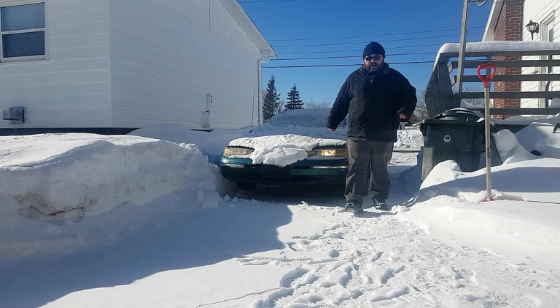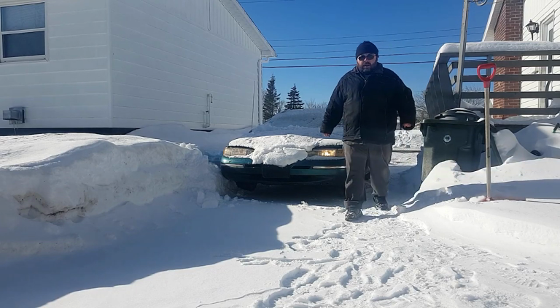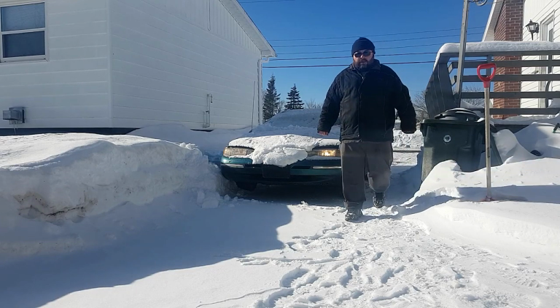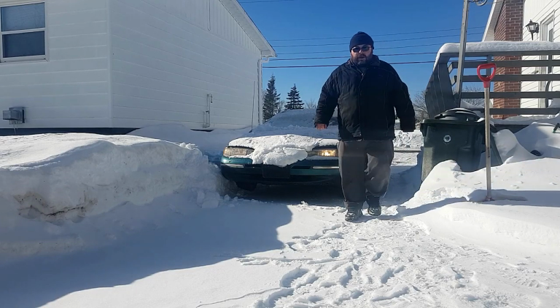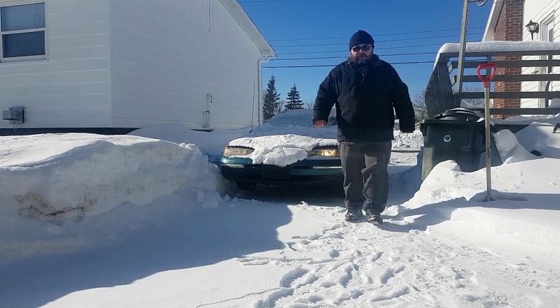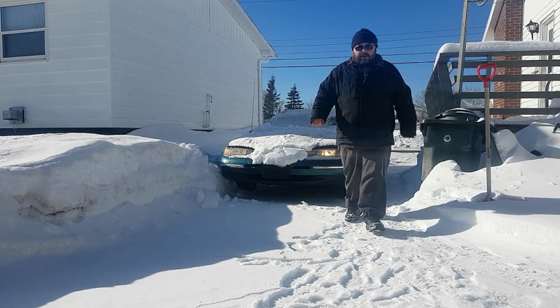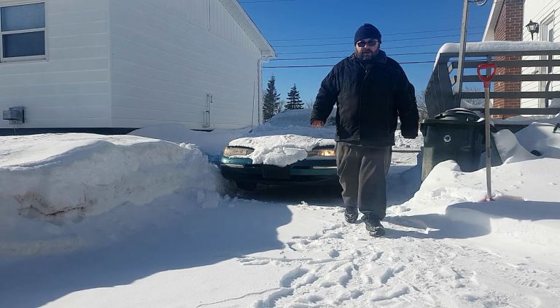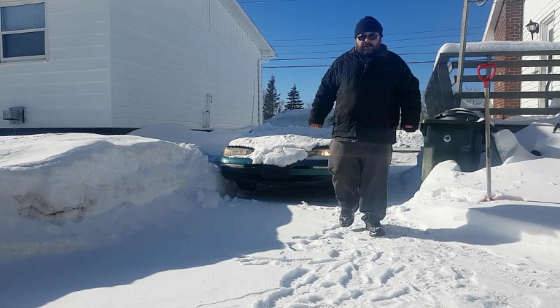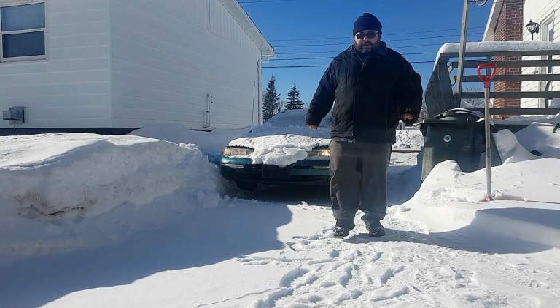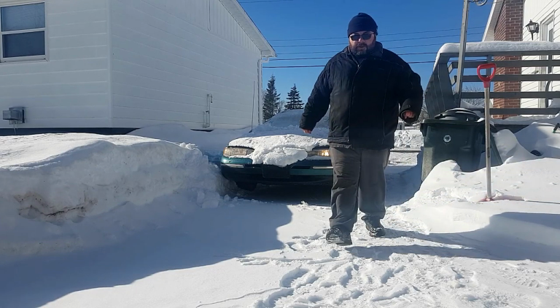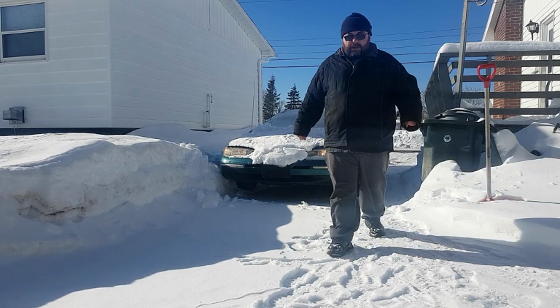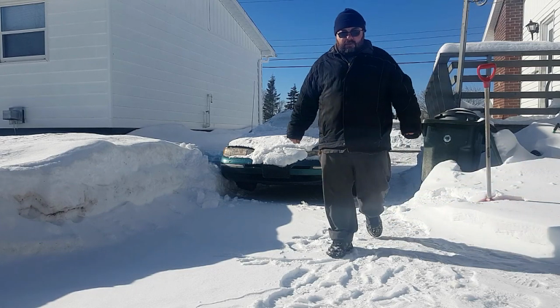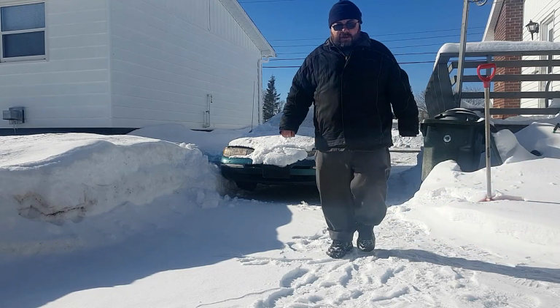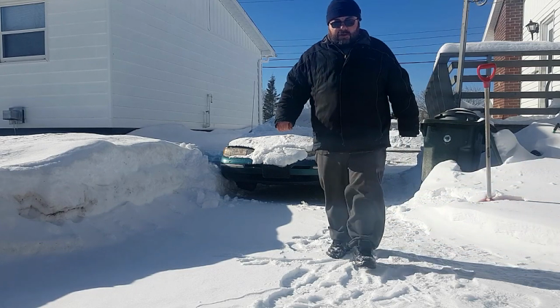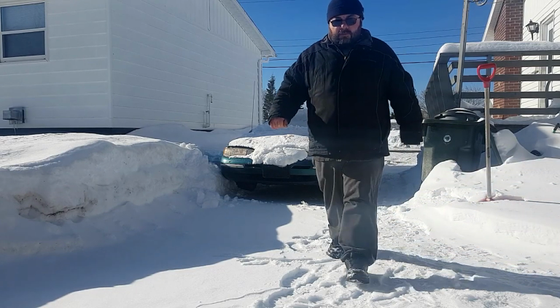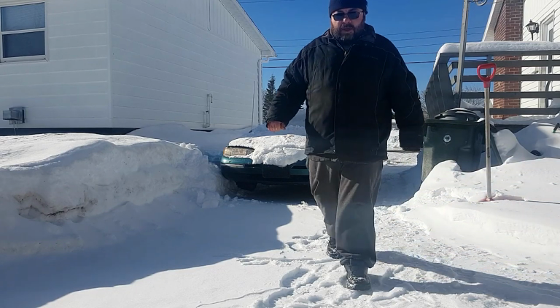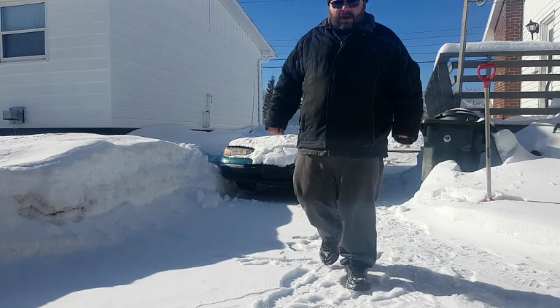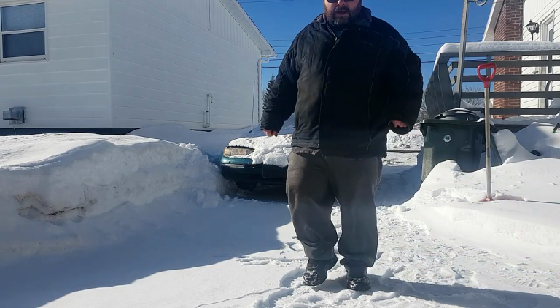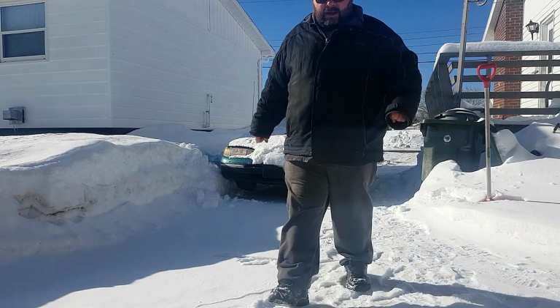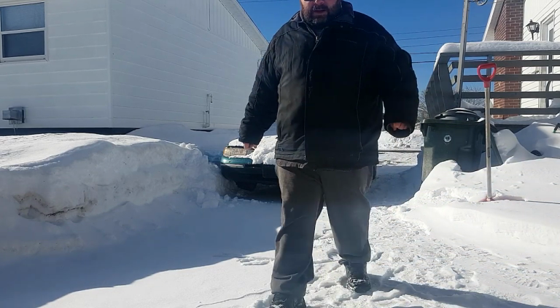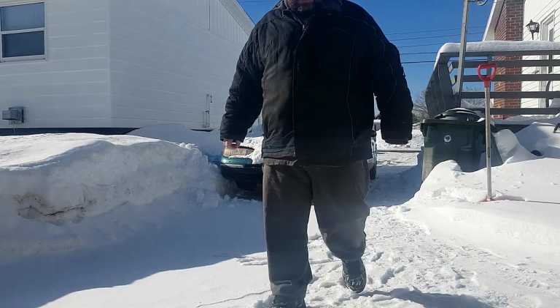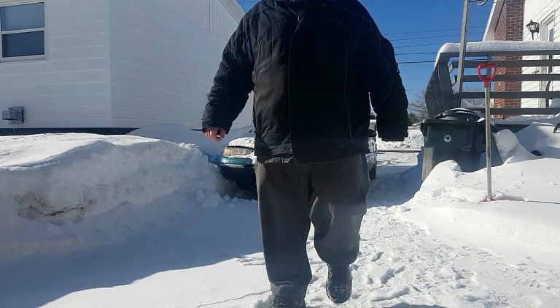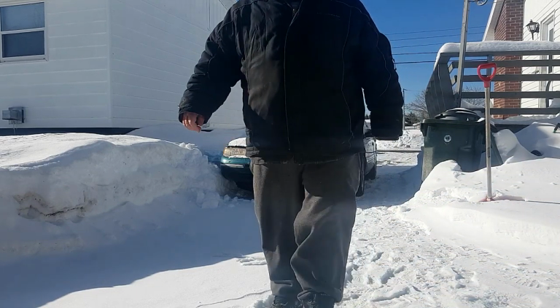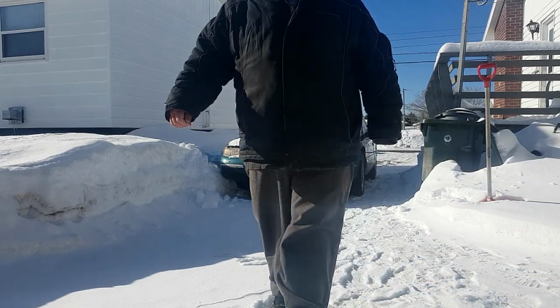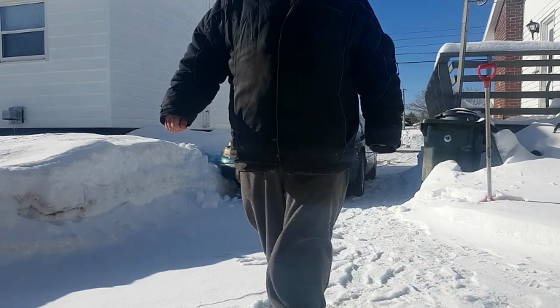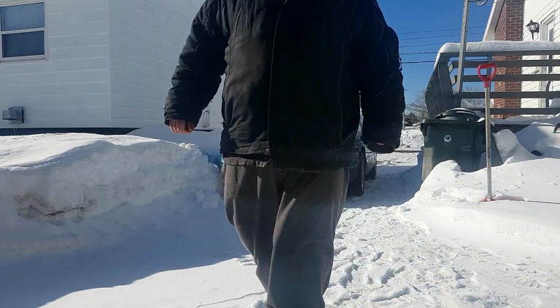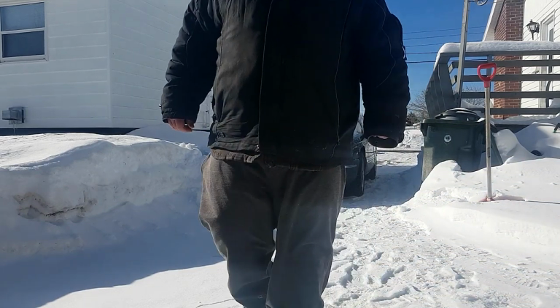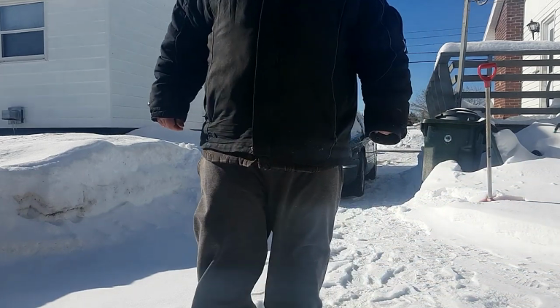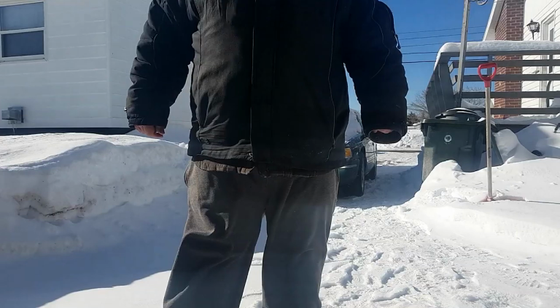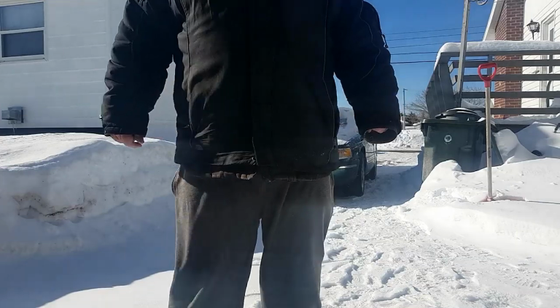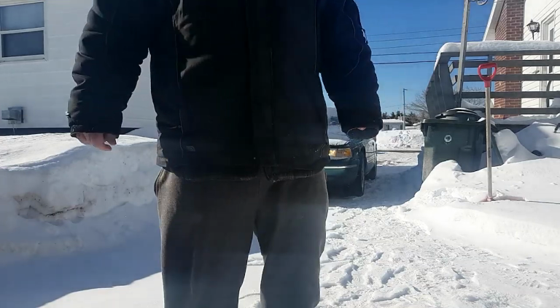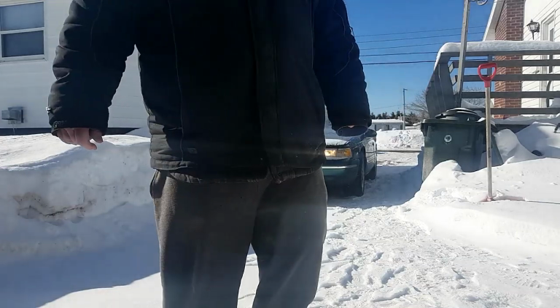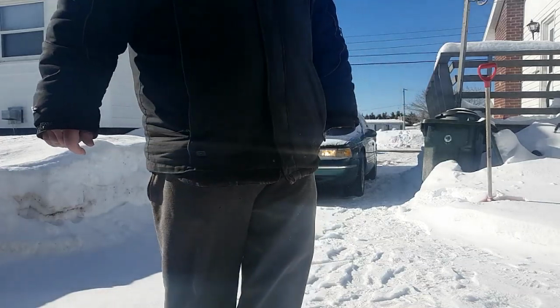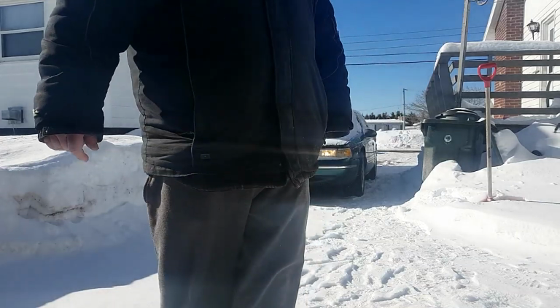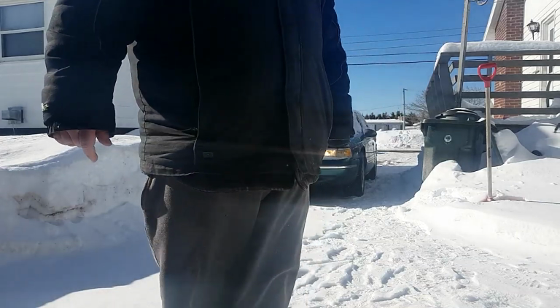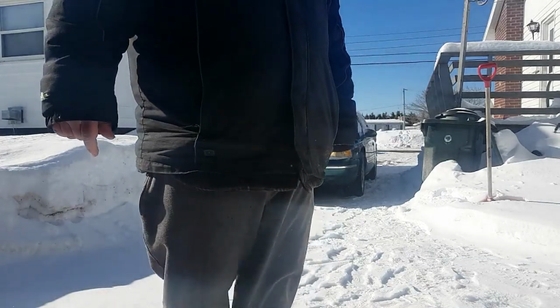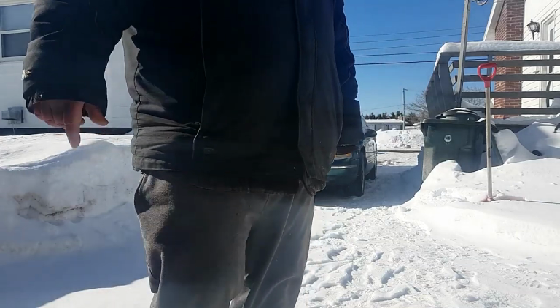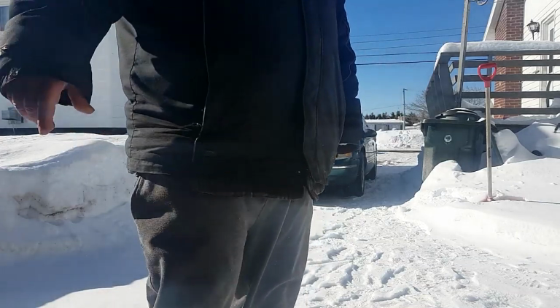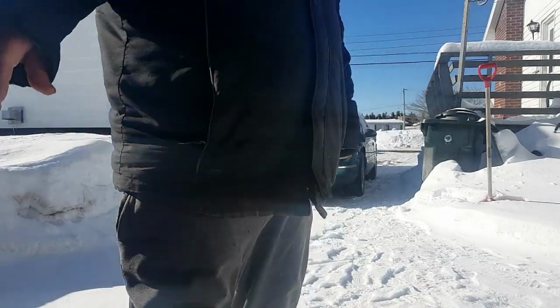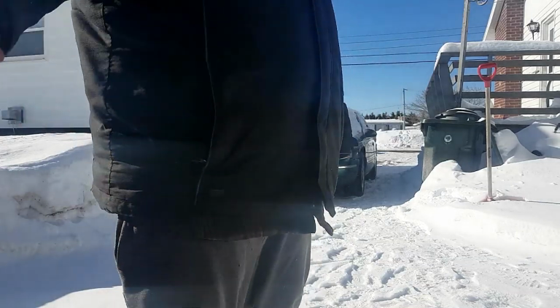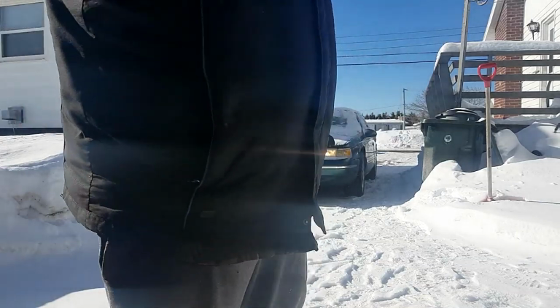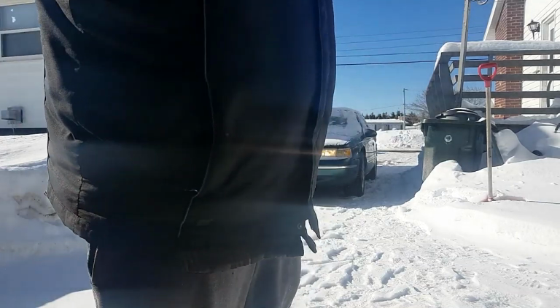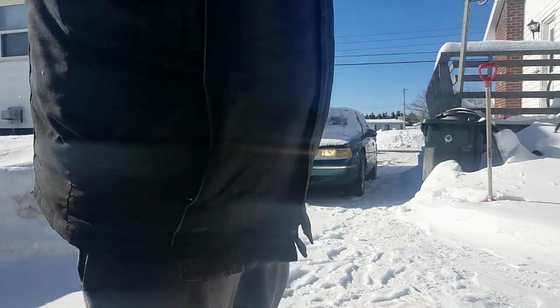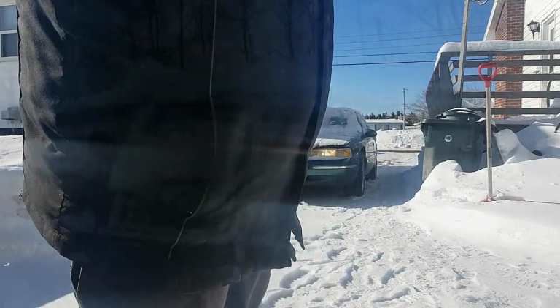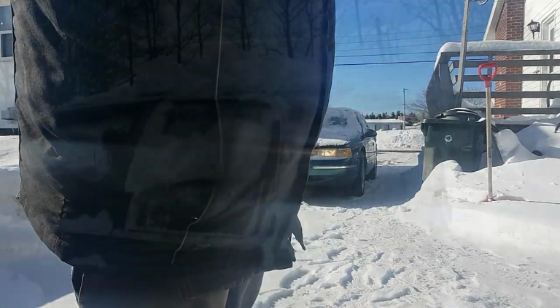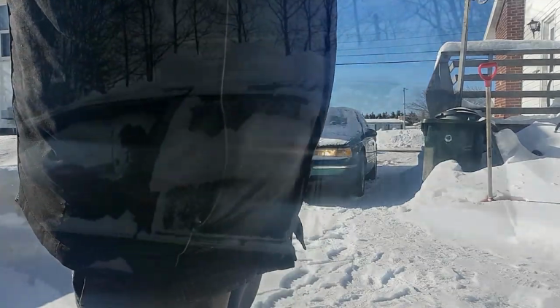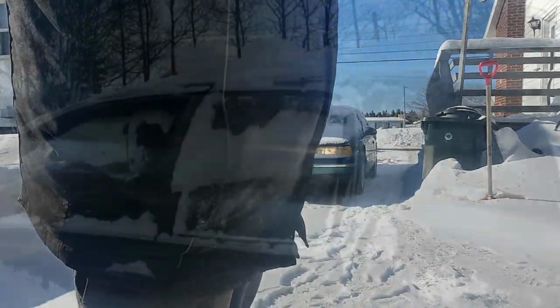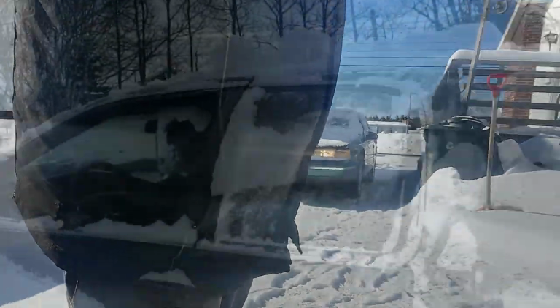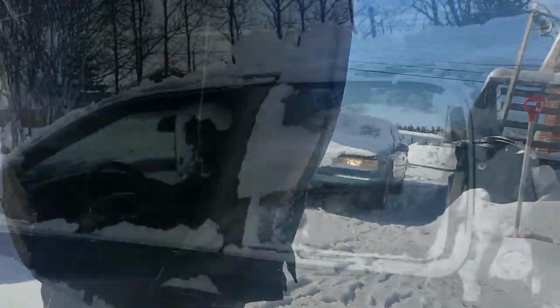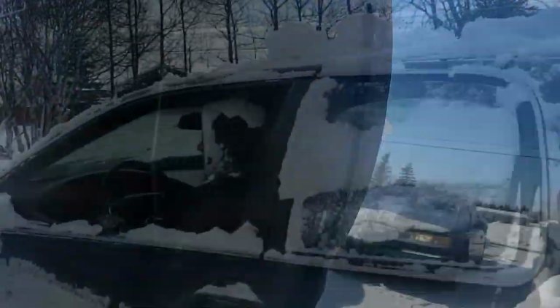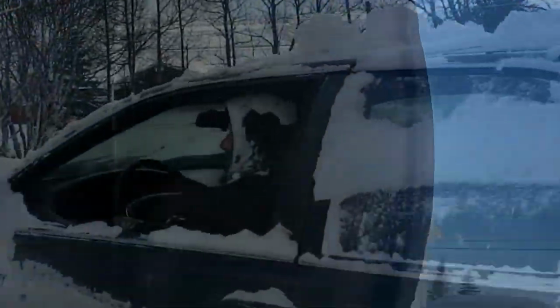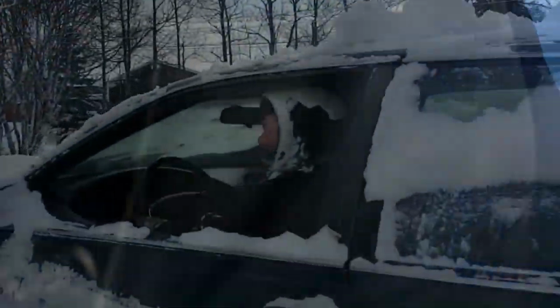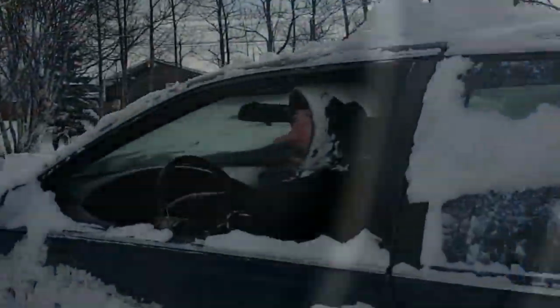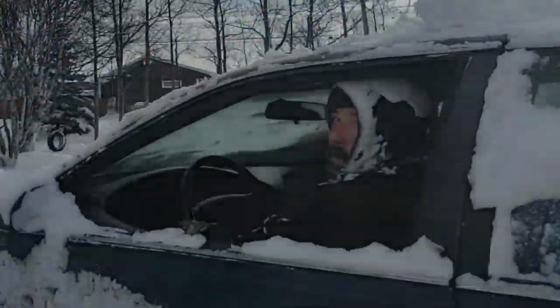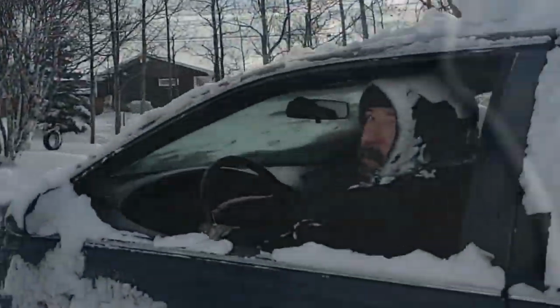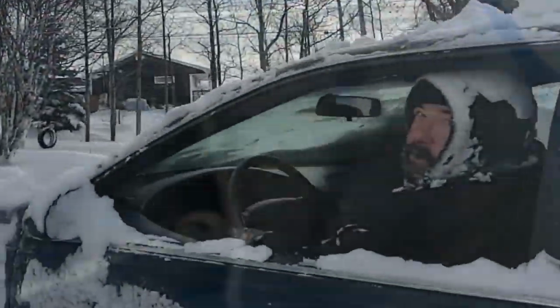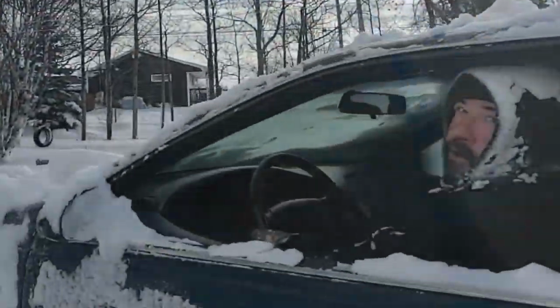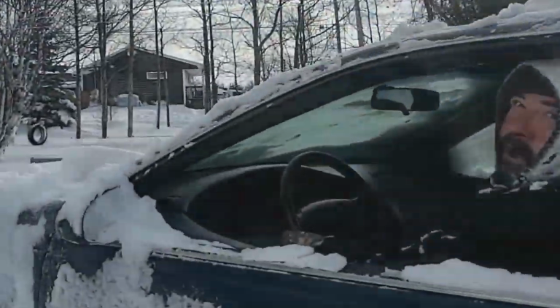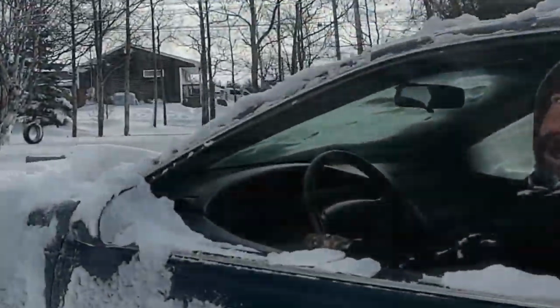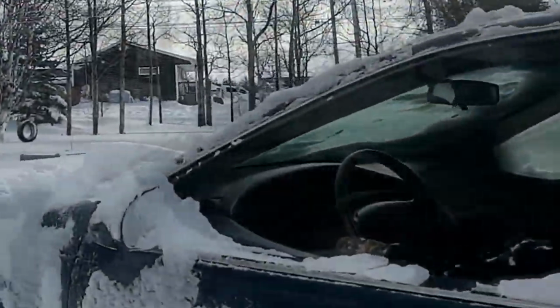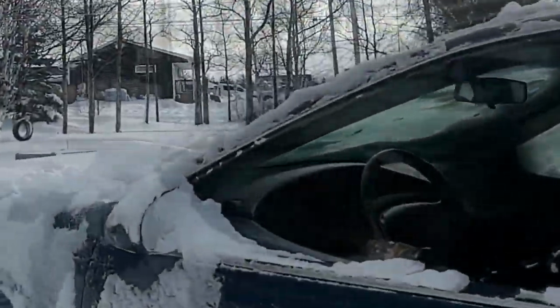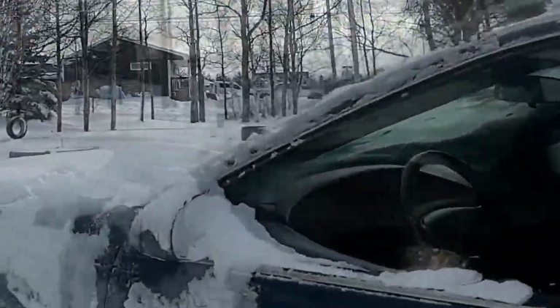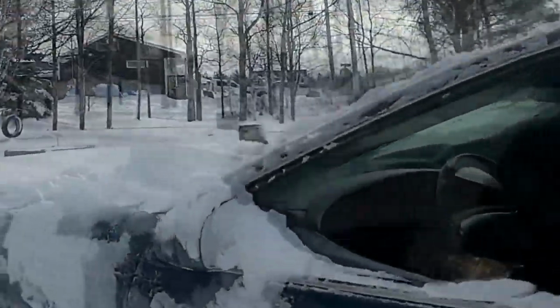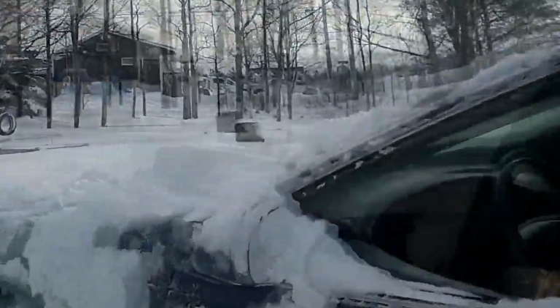I thought I was going to need somebody to rescue me. Anyways, come along. Let's go down on ice.